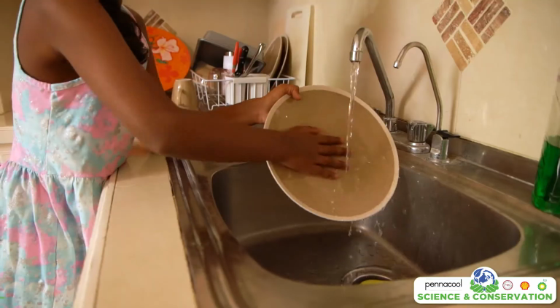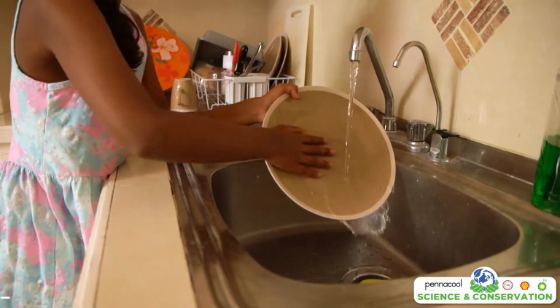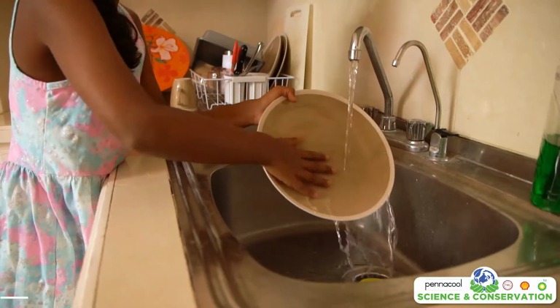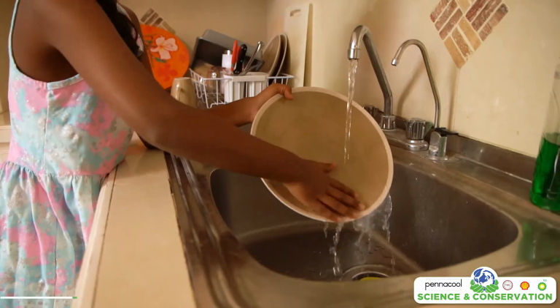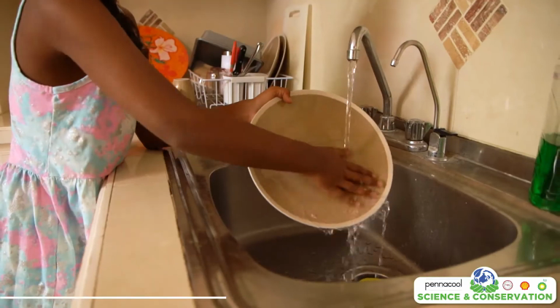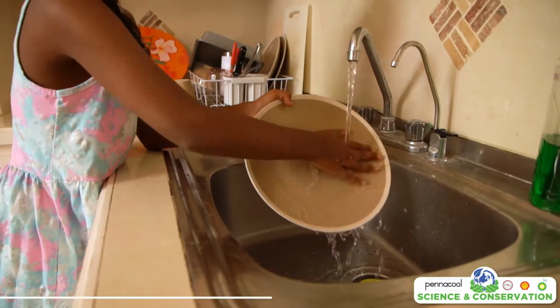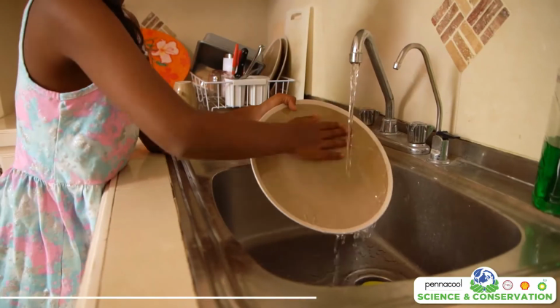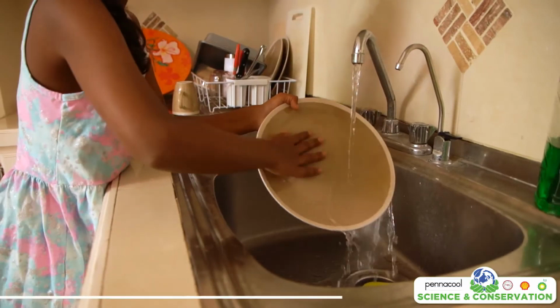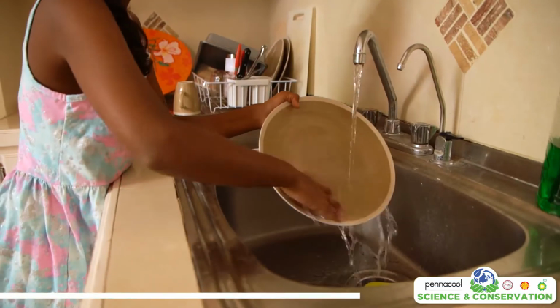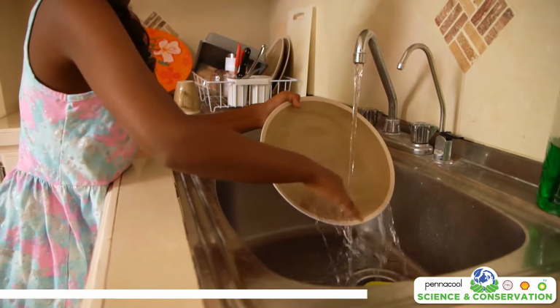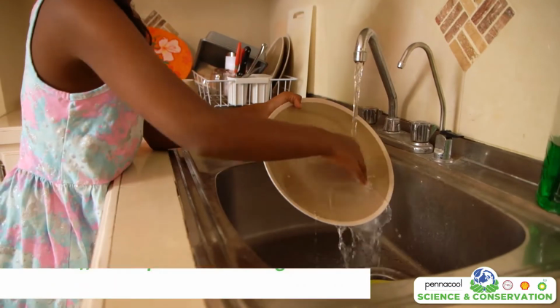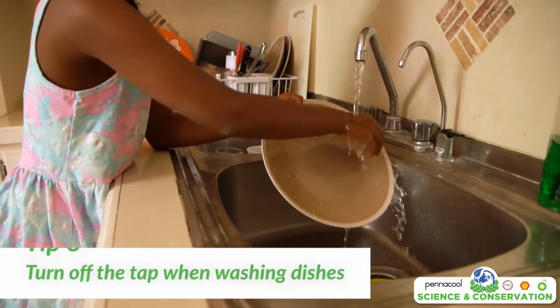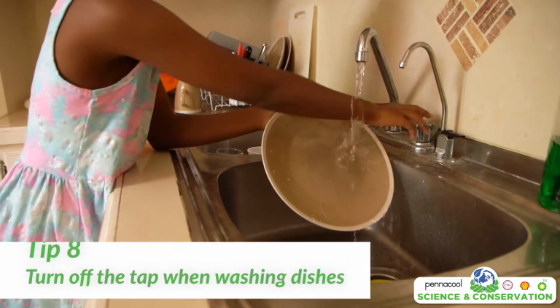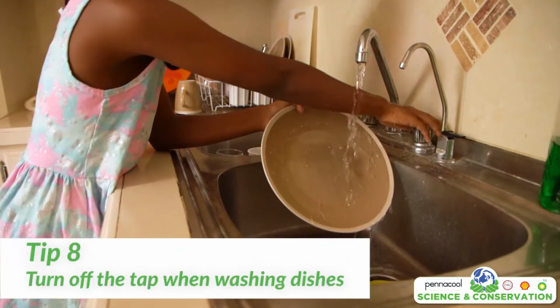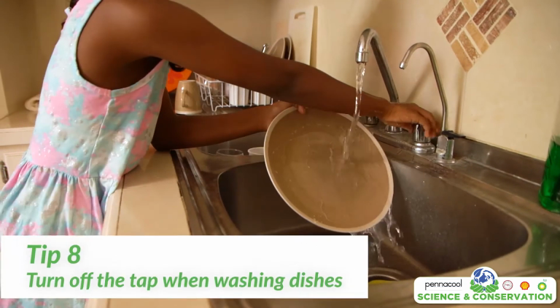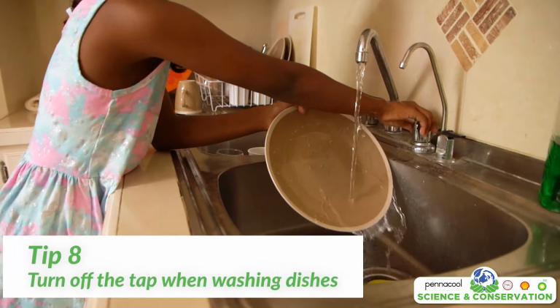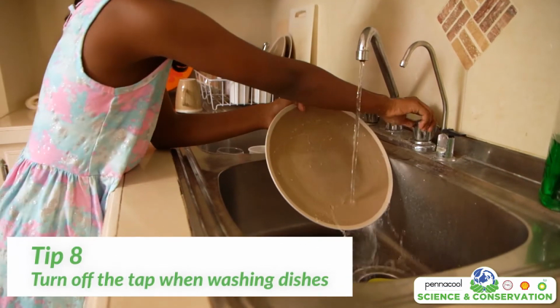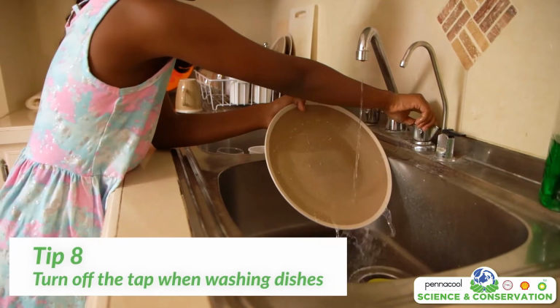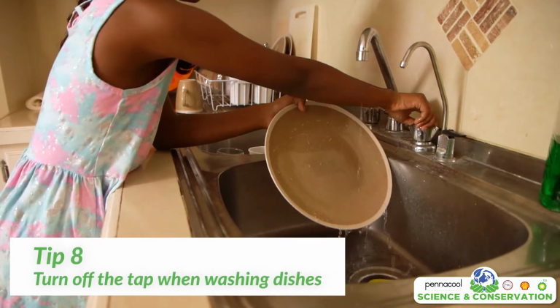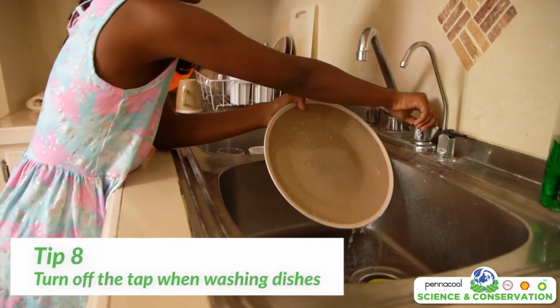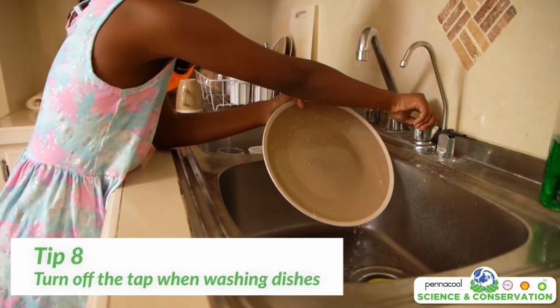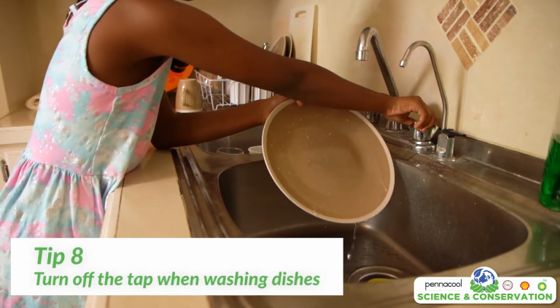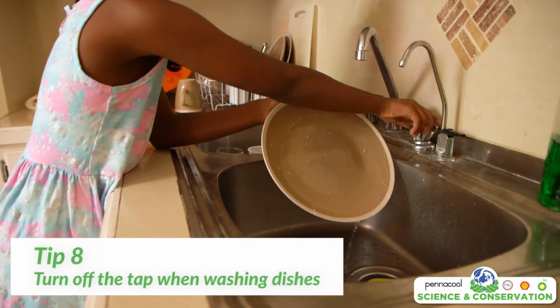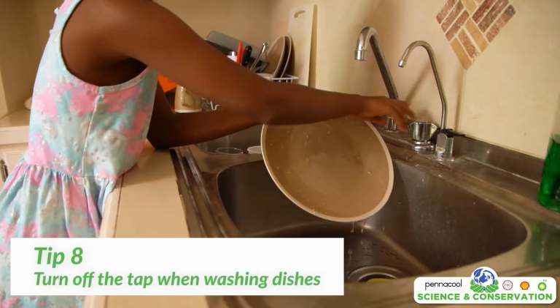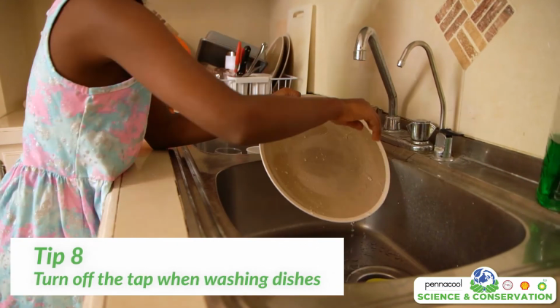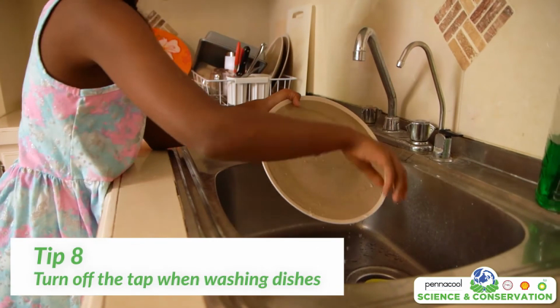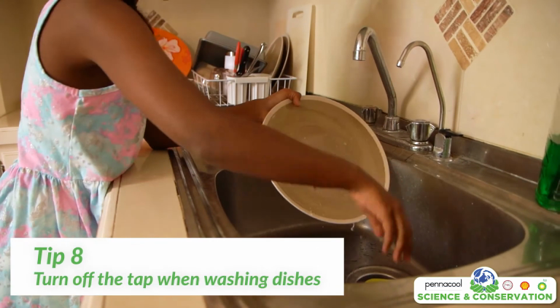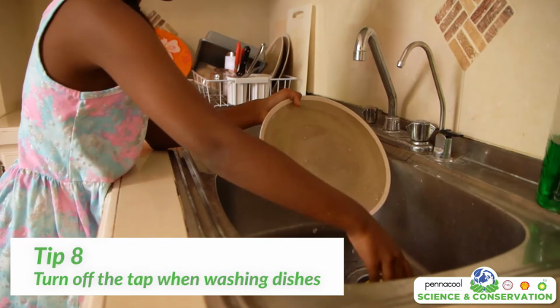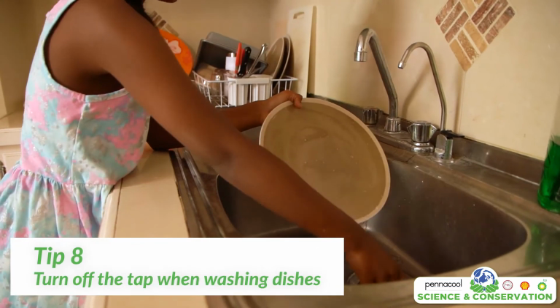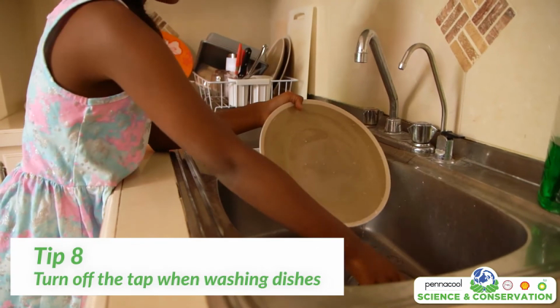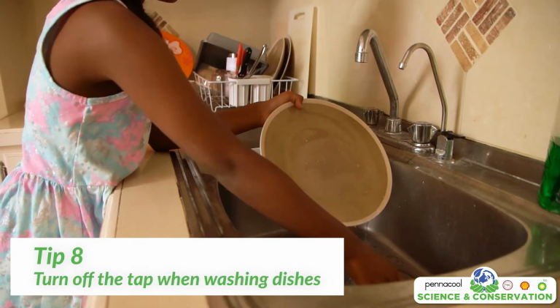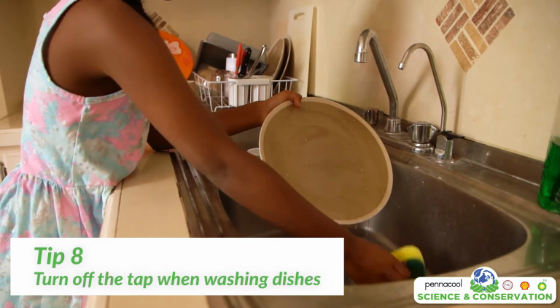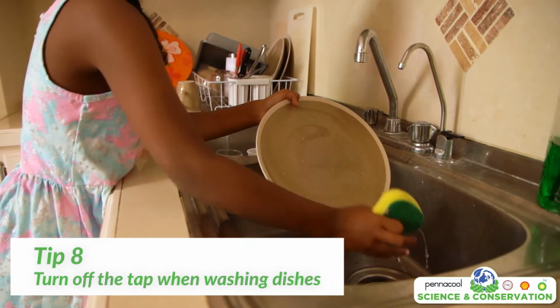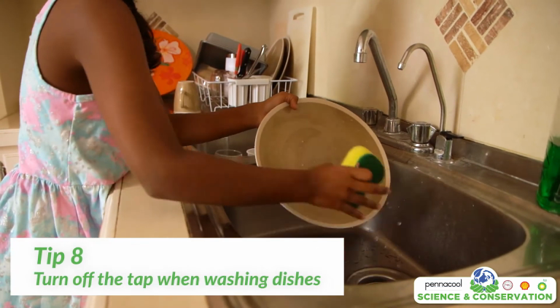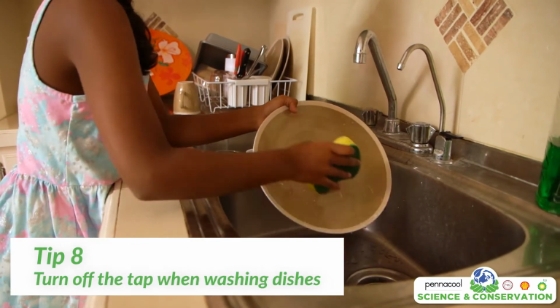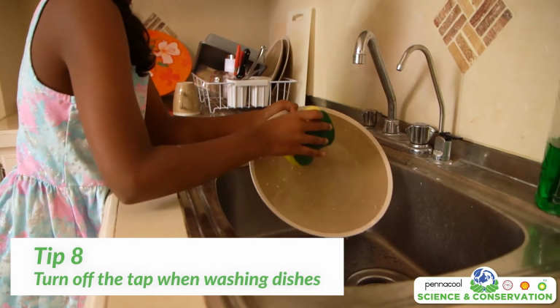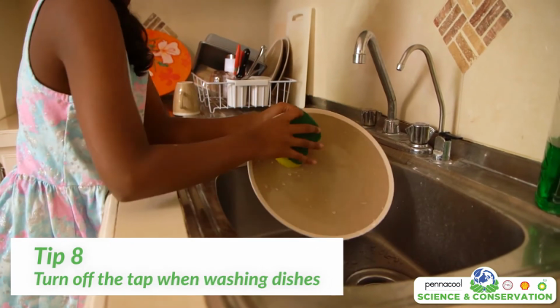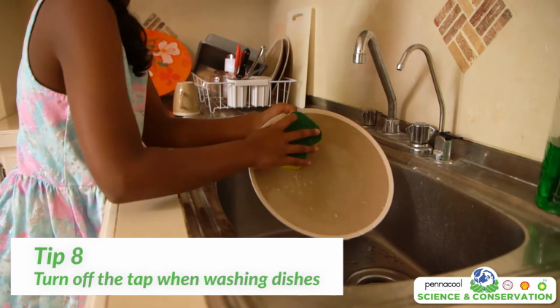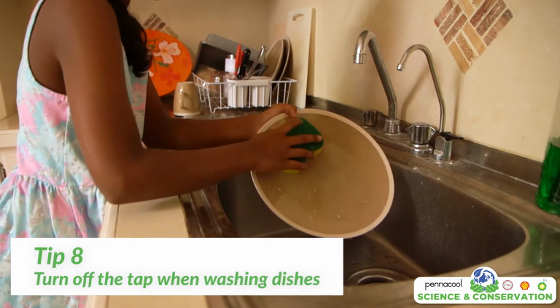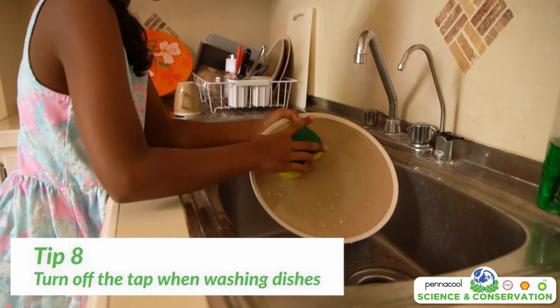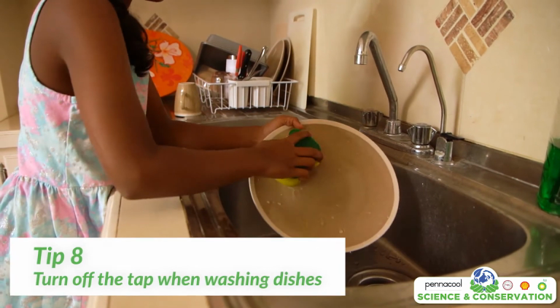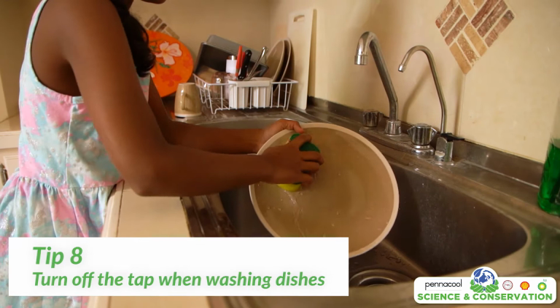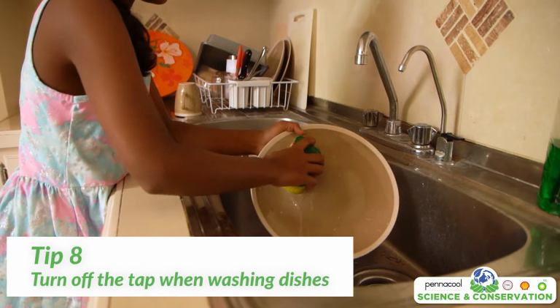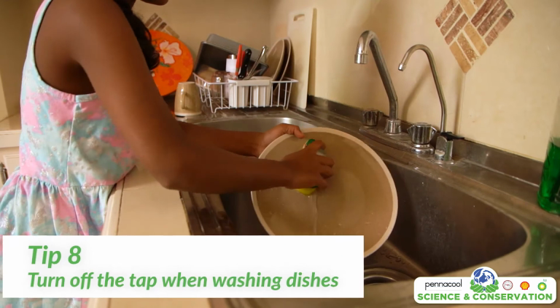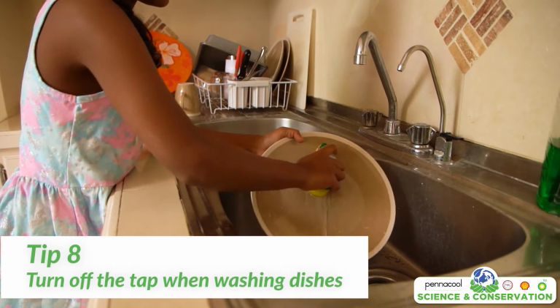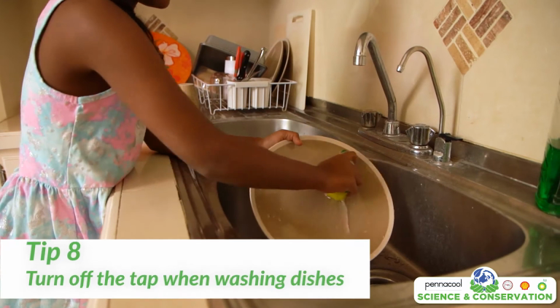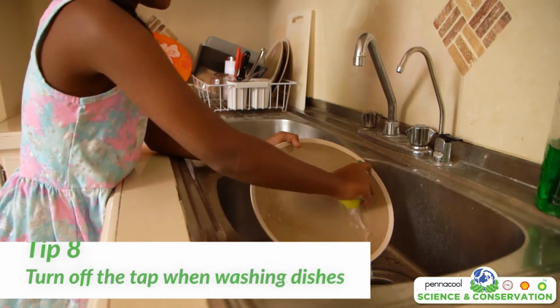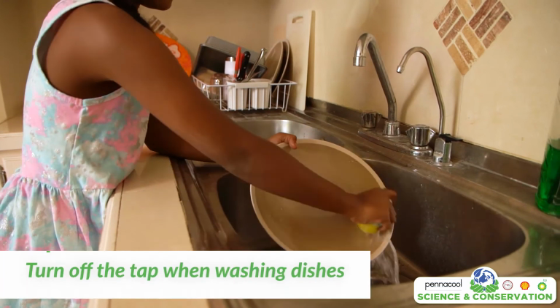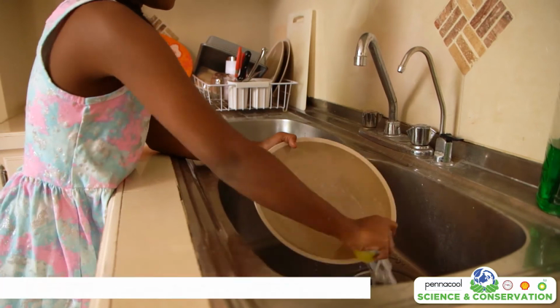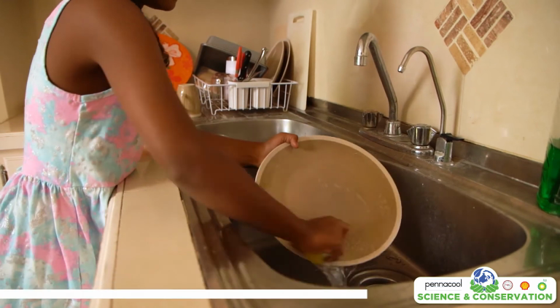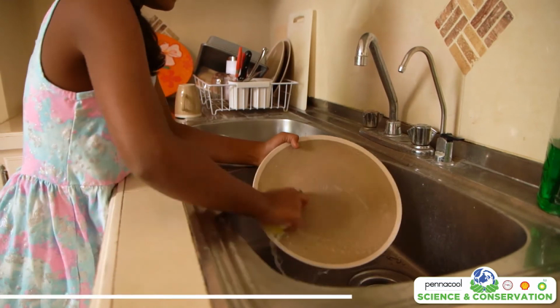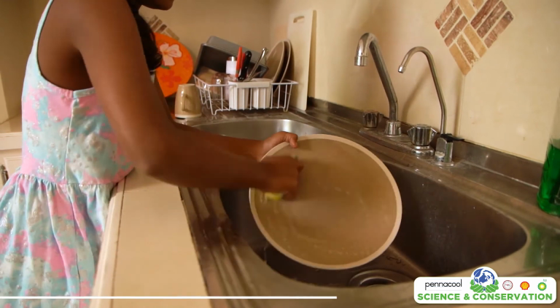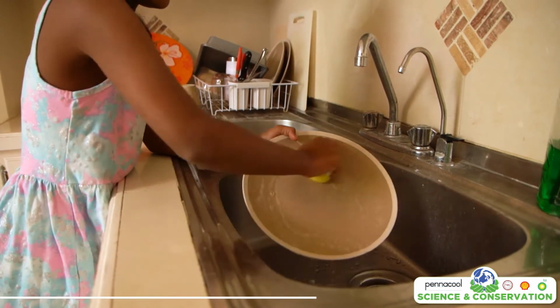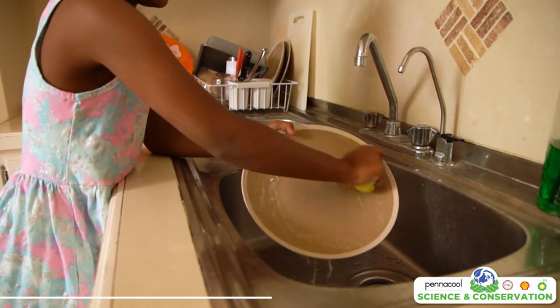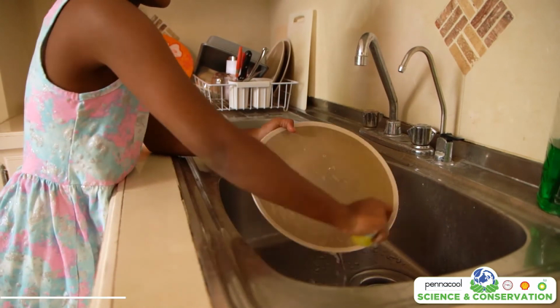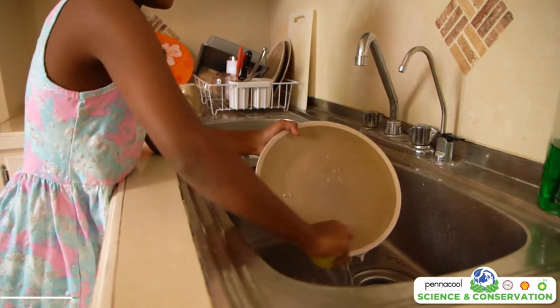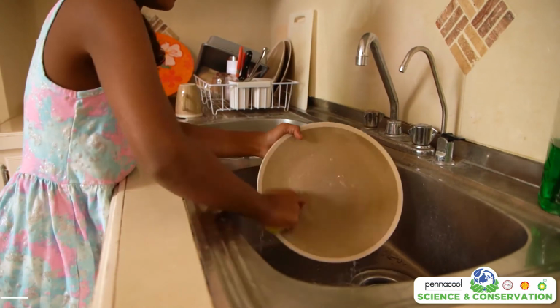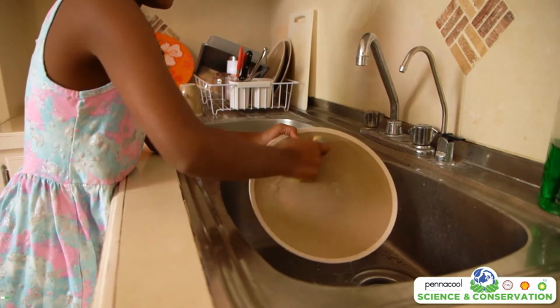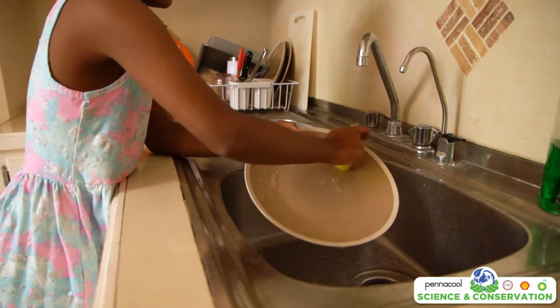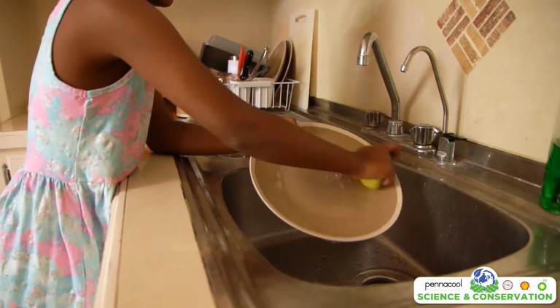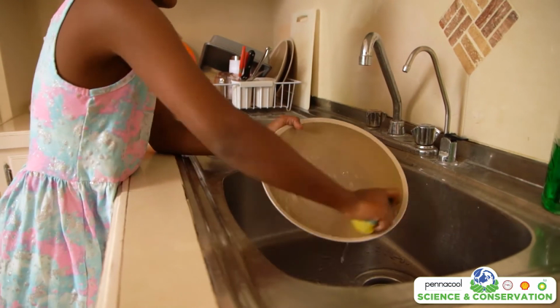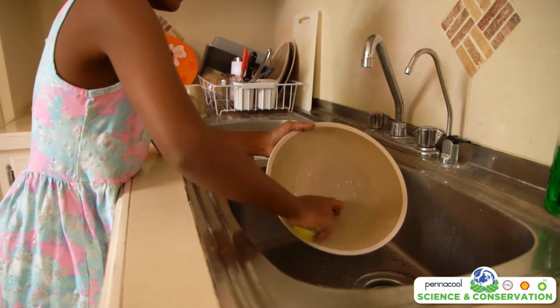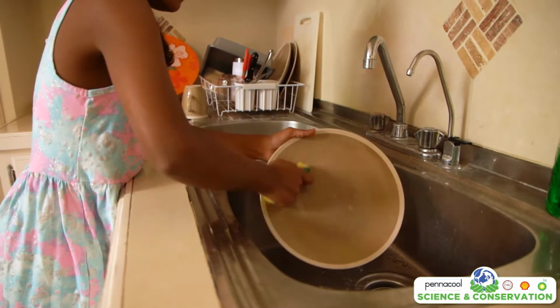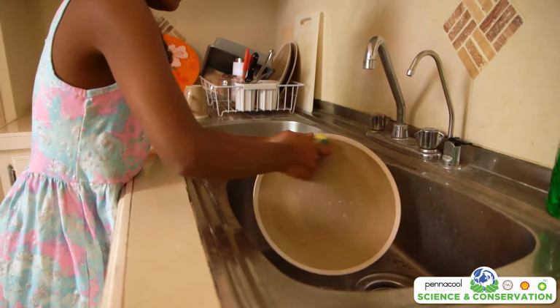Tip number eight: turn off the taps when brushing your teeth and when washing. This will also save lots and lots of water.